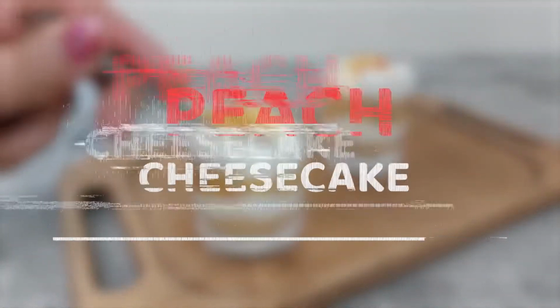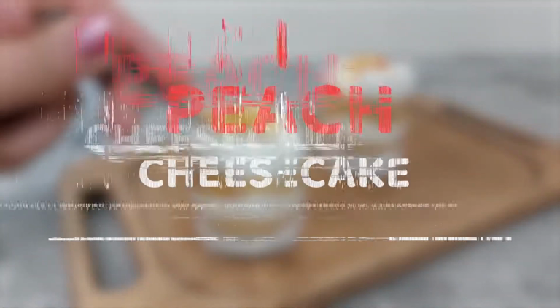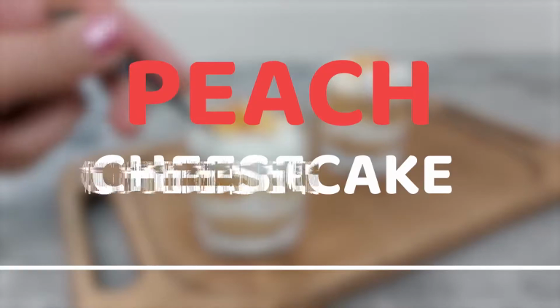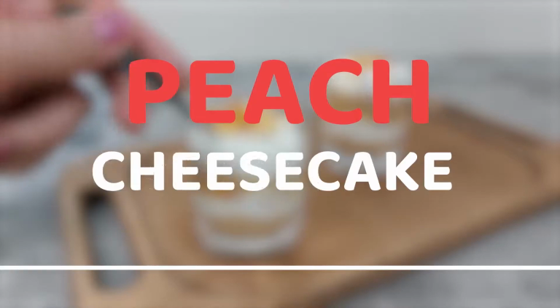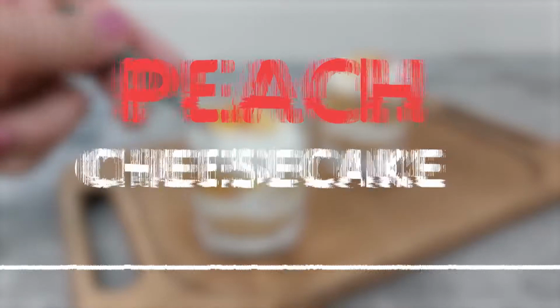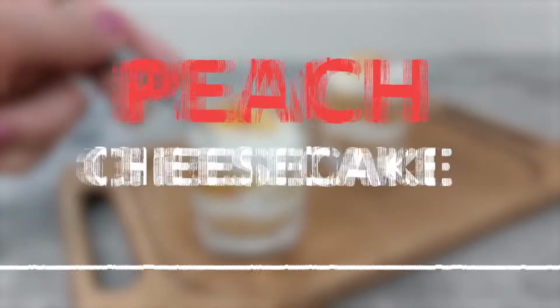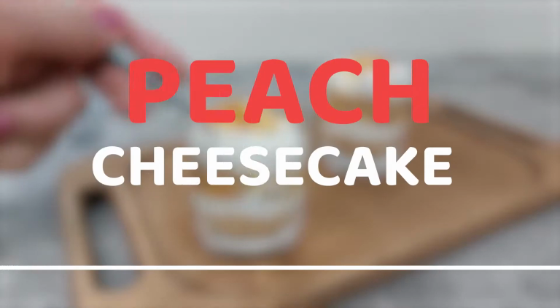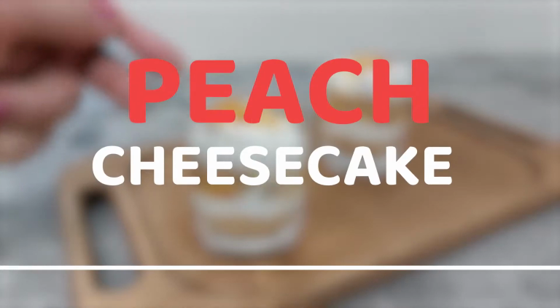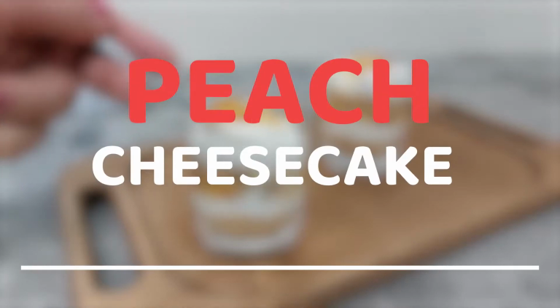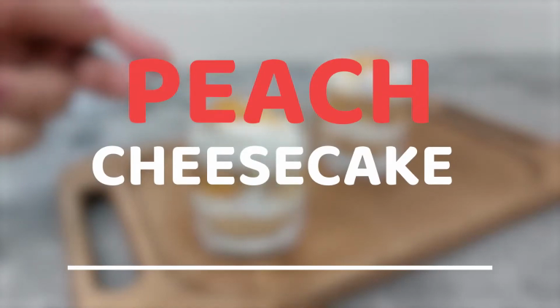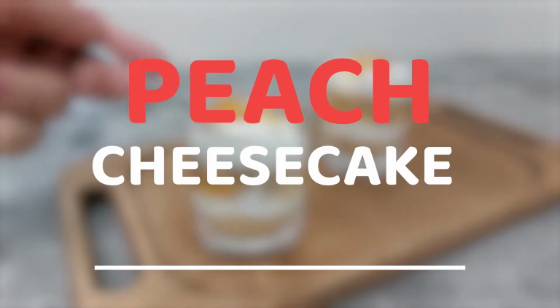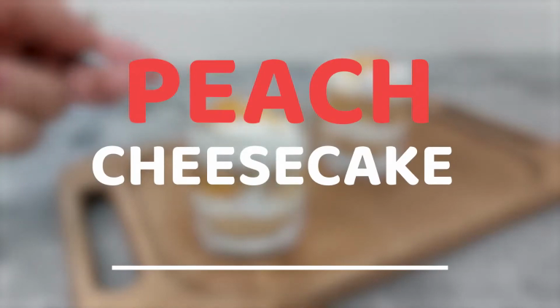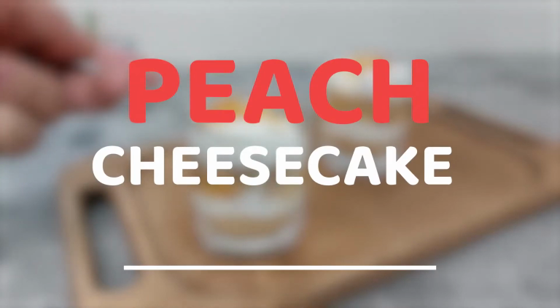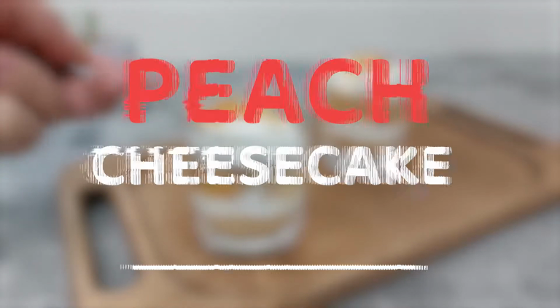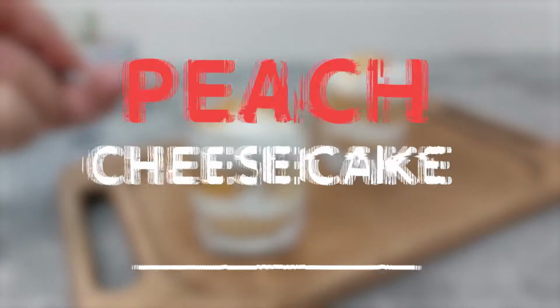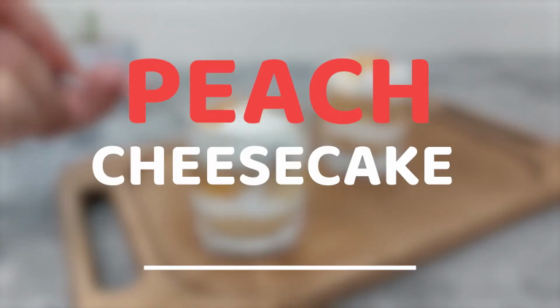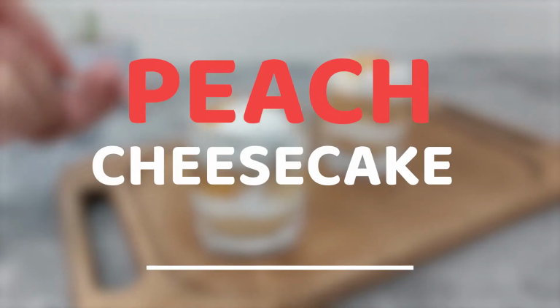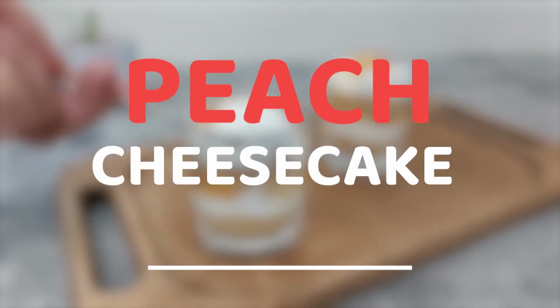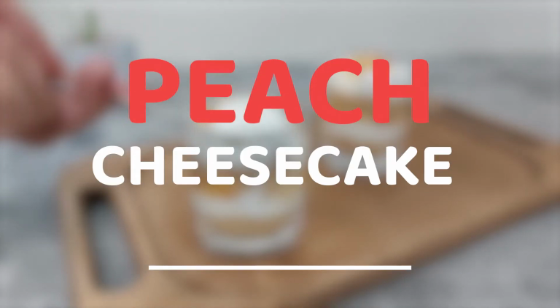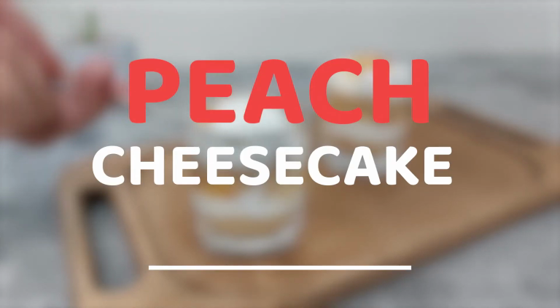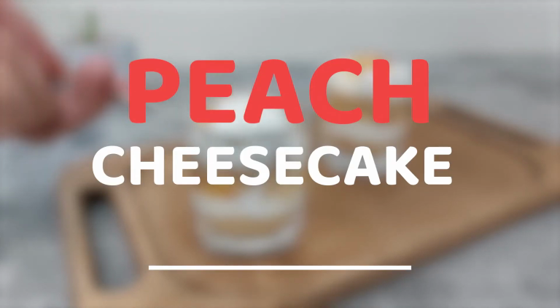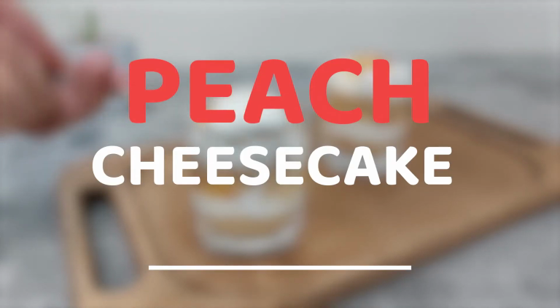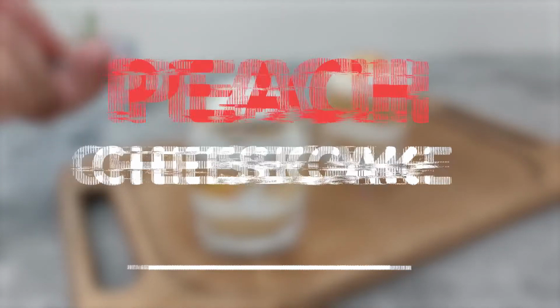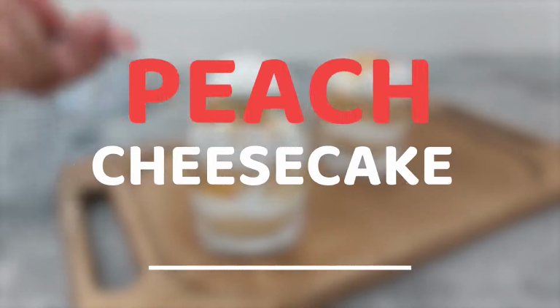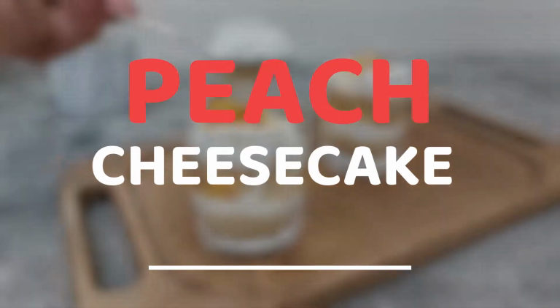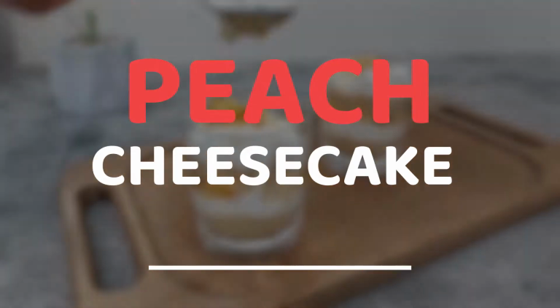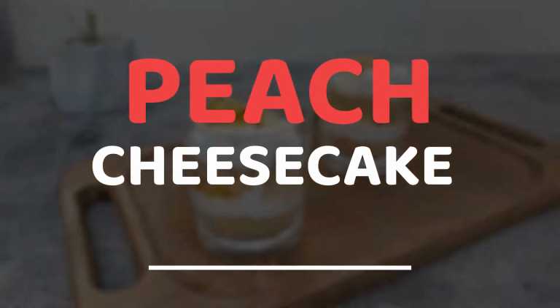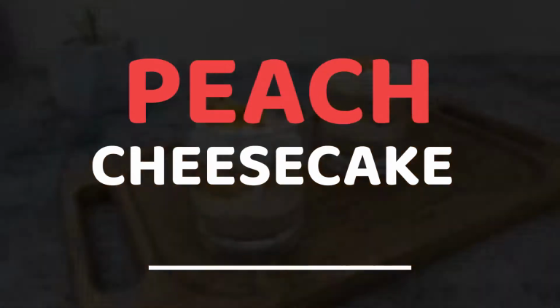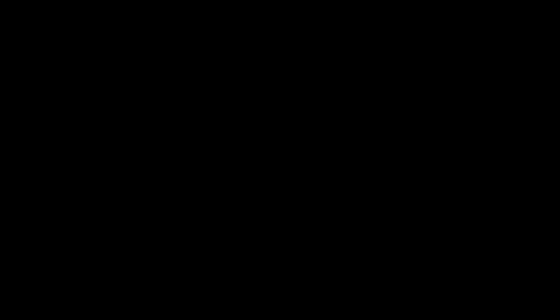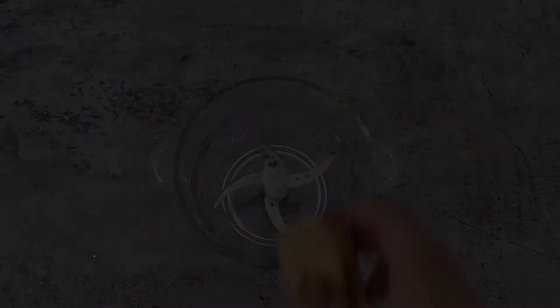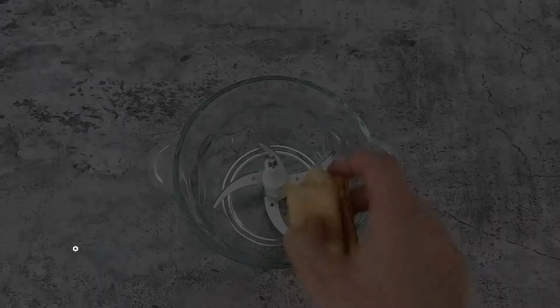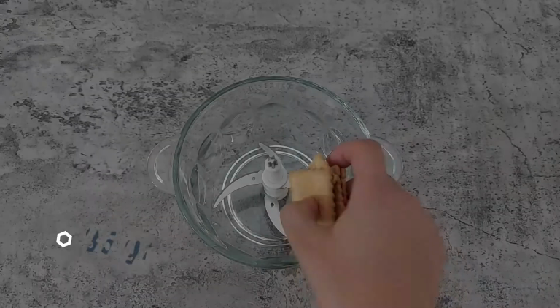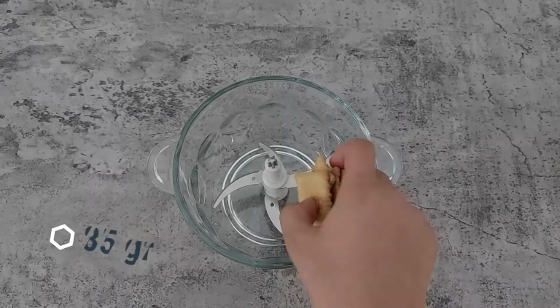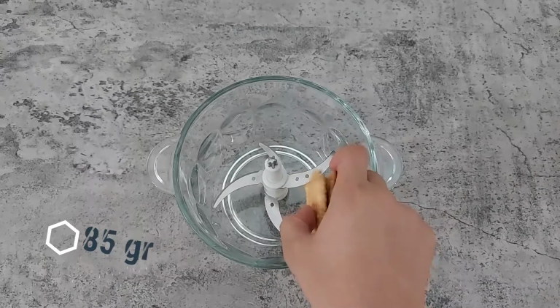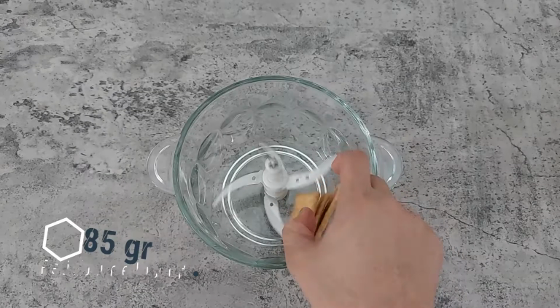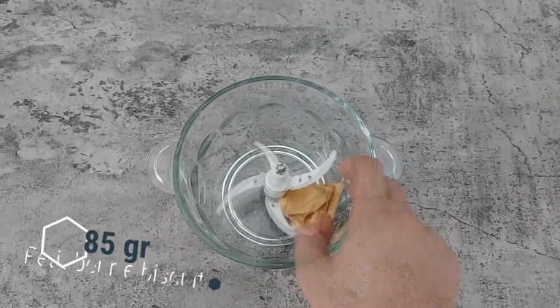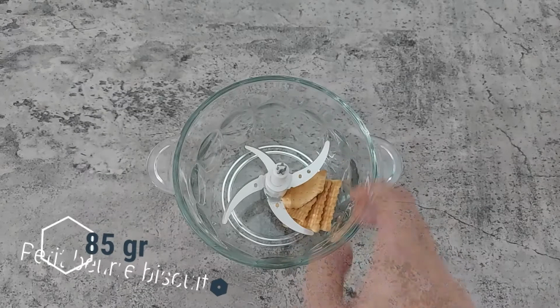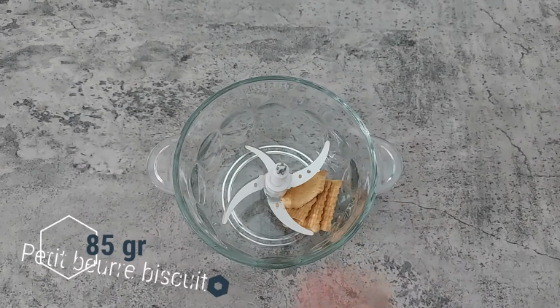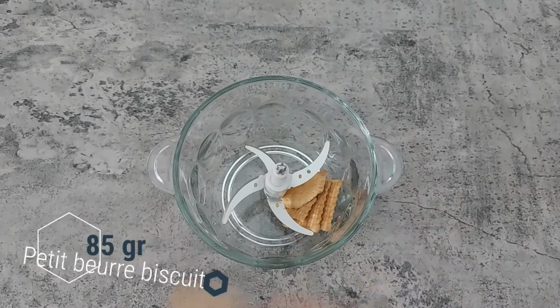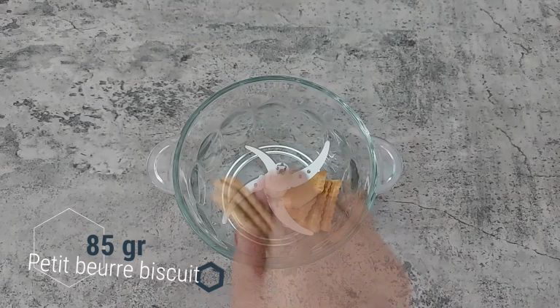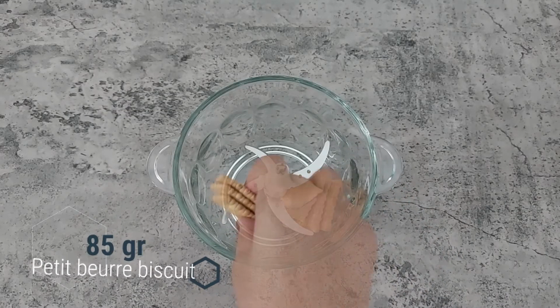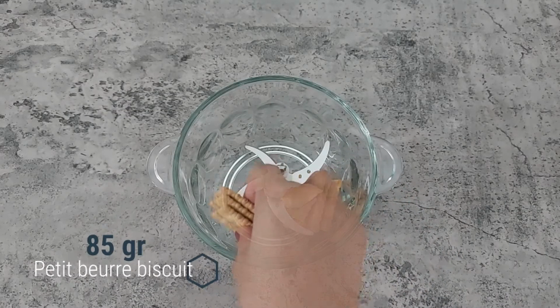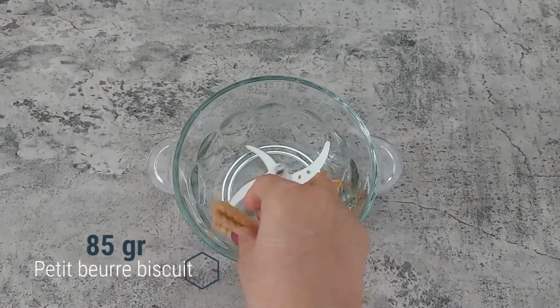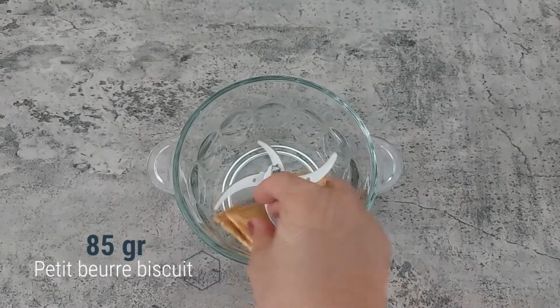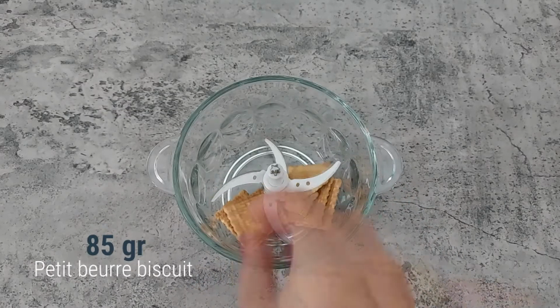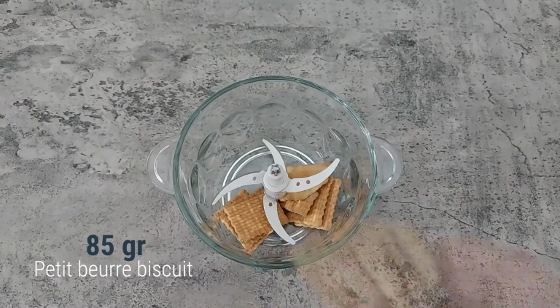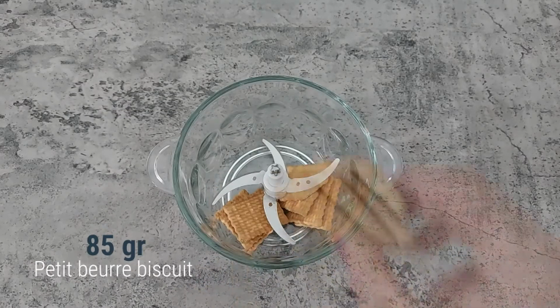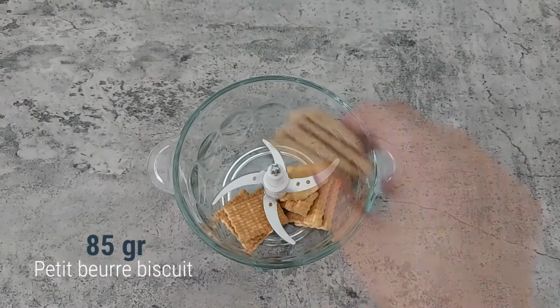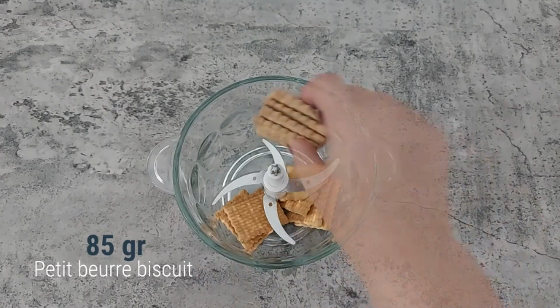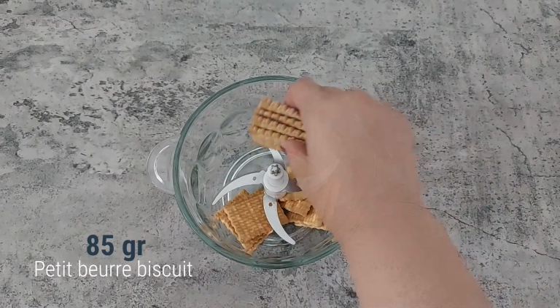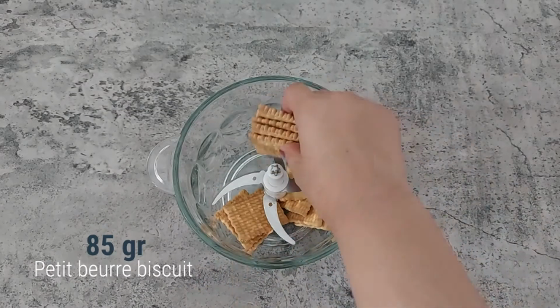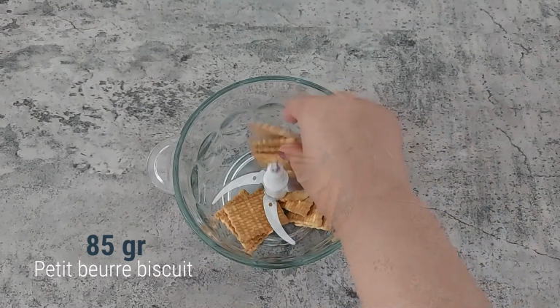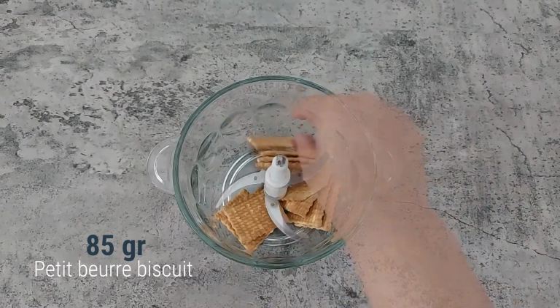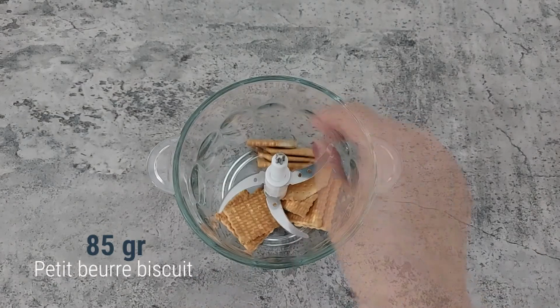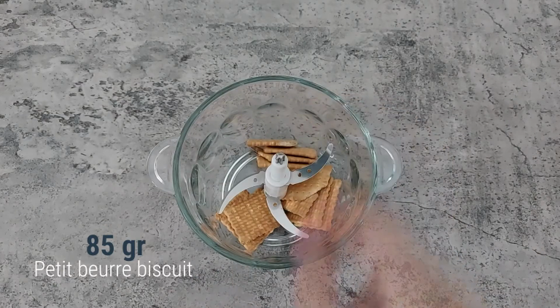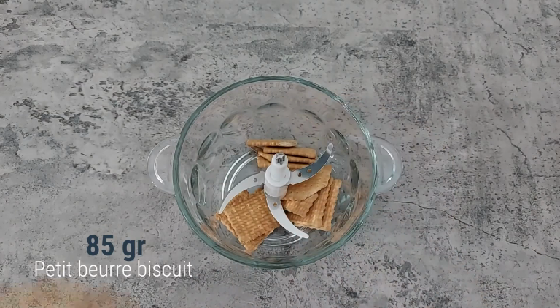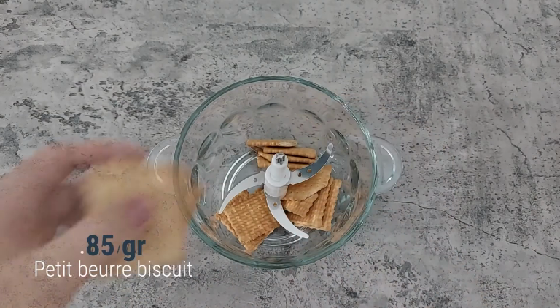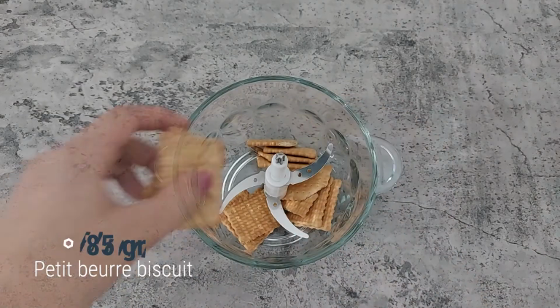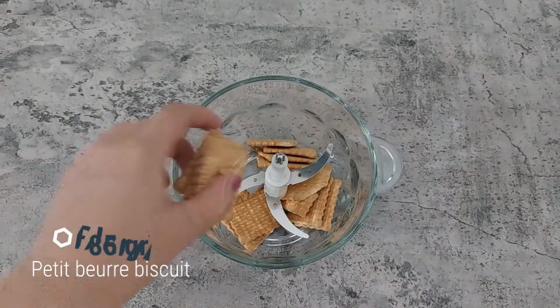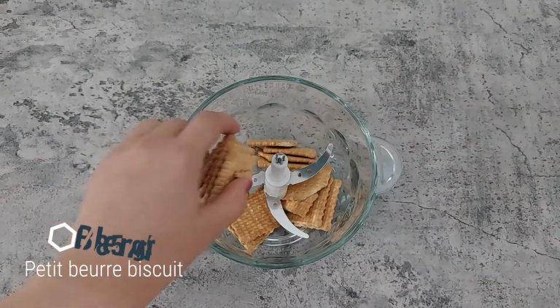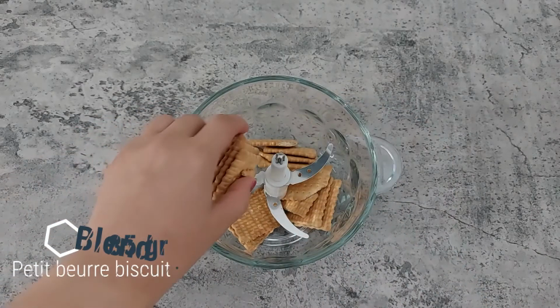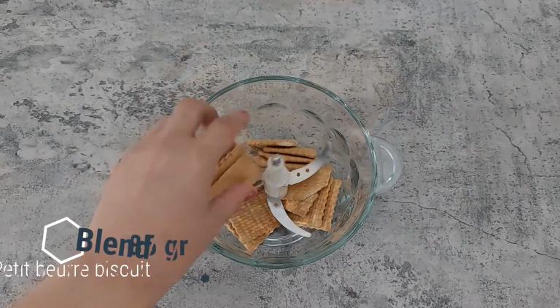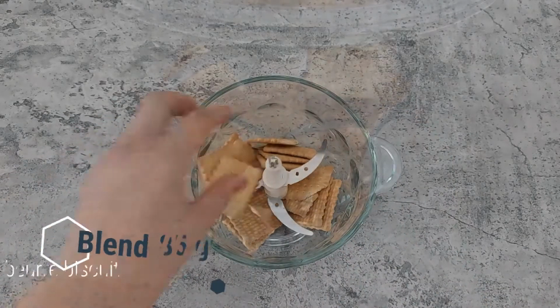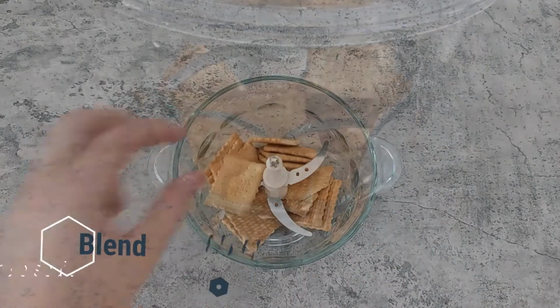Peach cheesecake. Blend biscuits and mix them with melted butter.